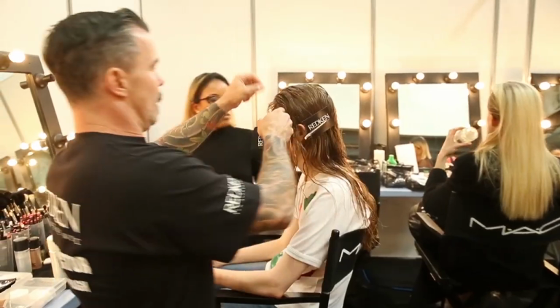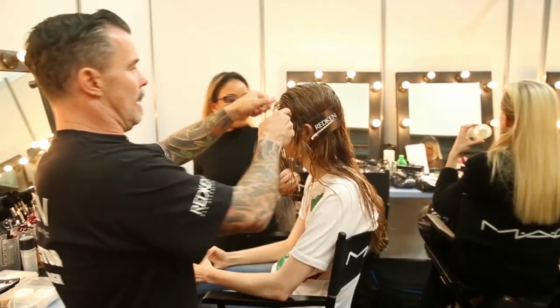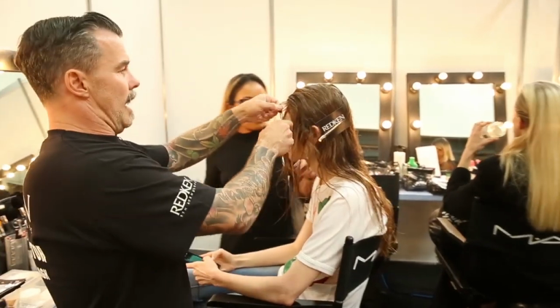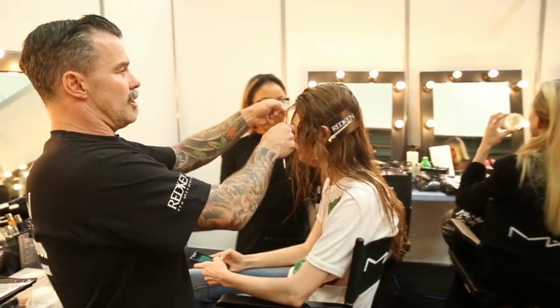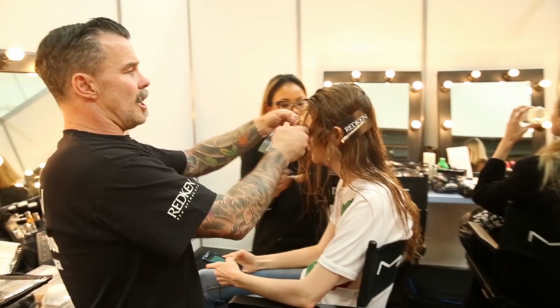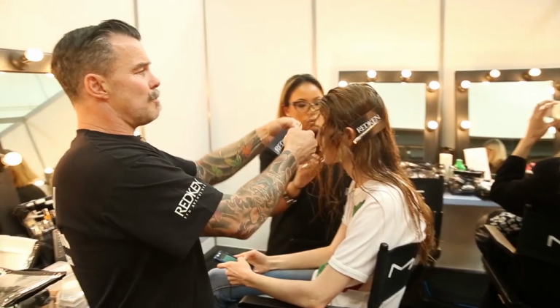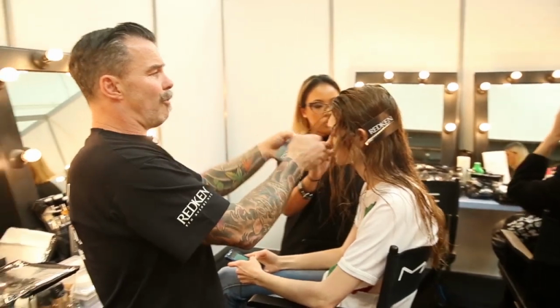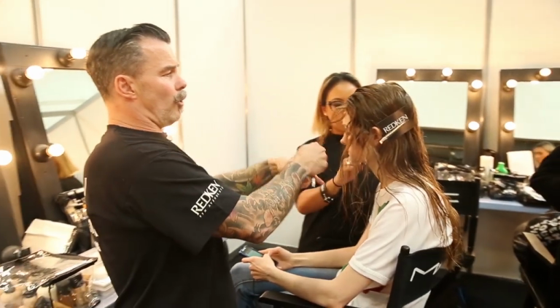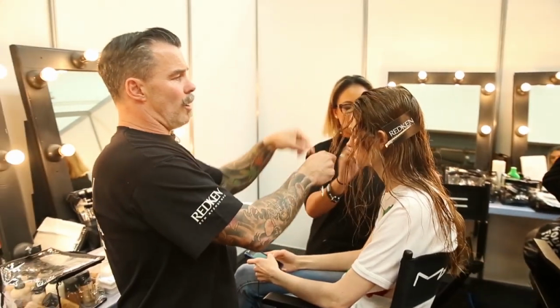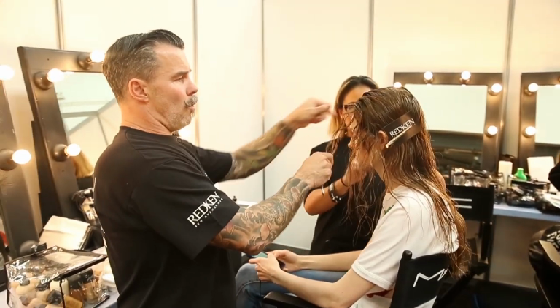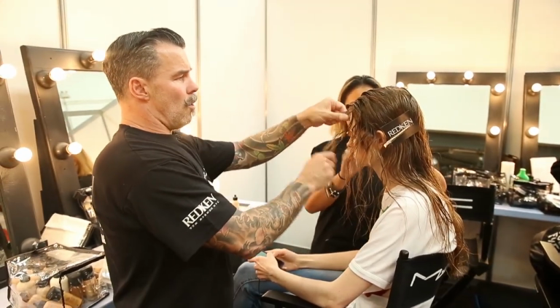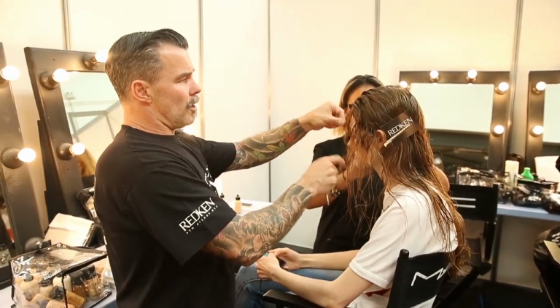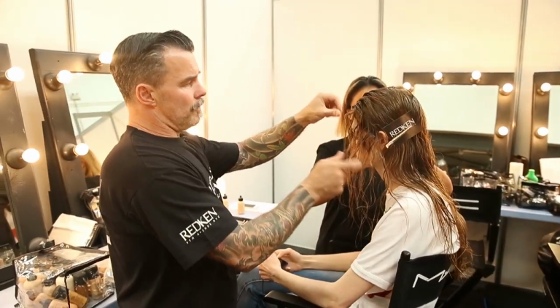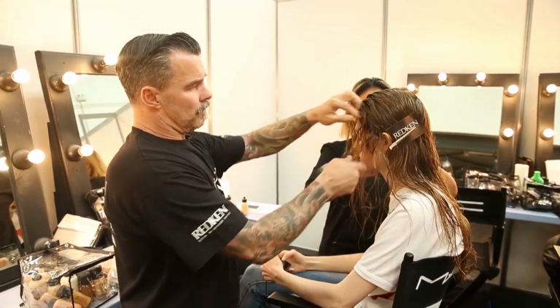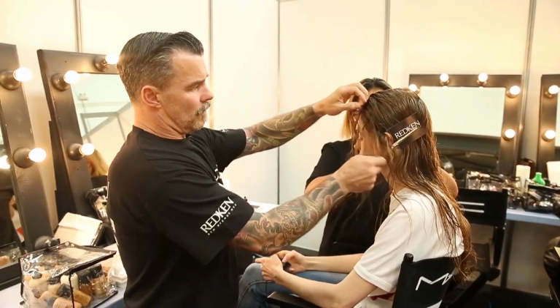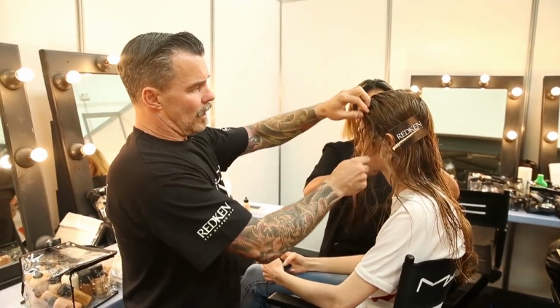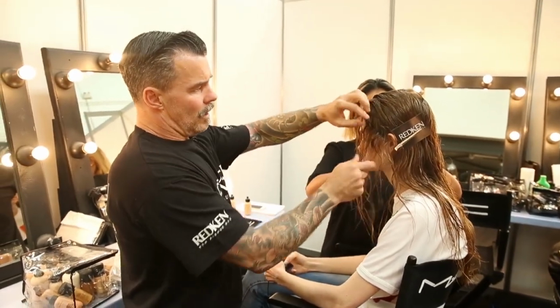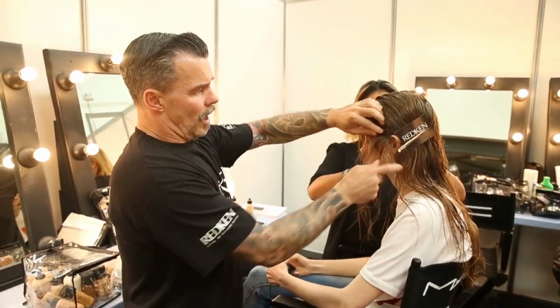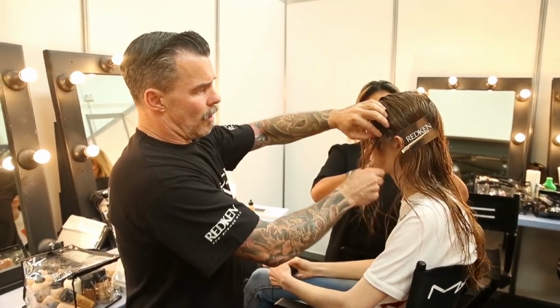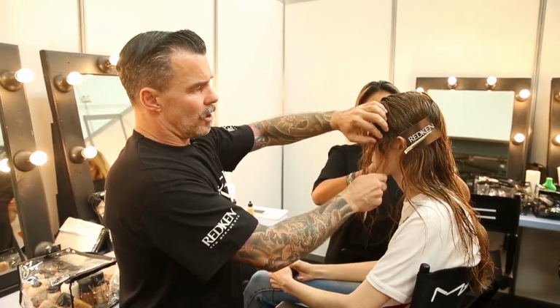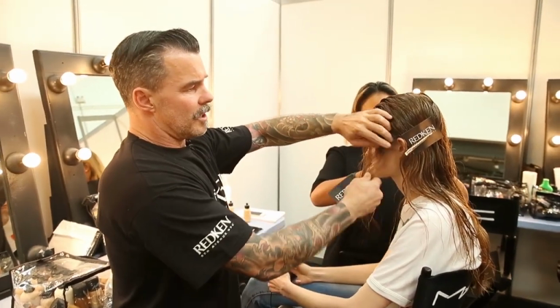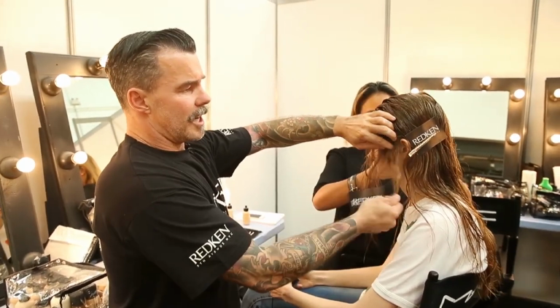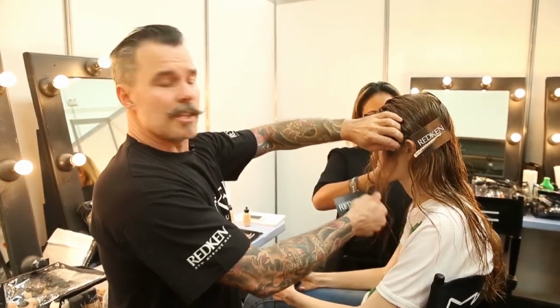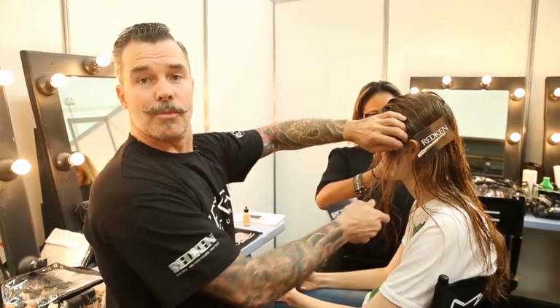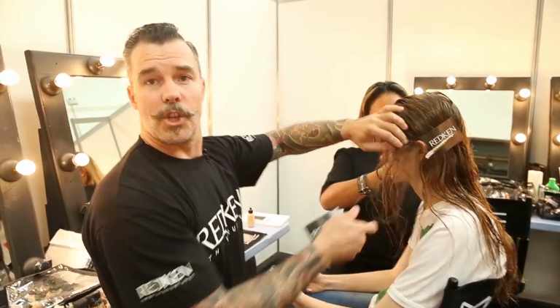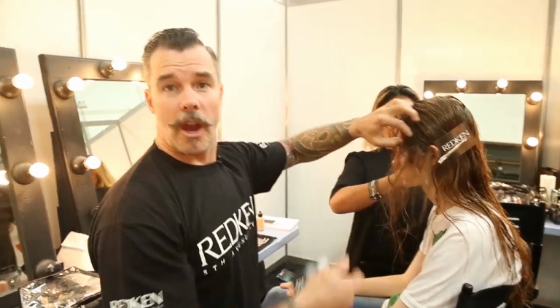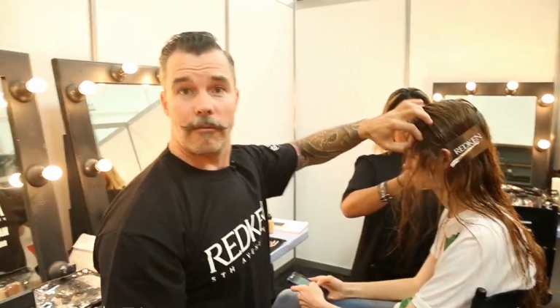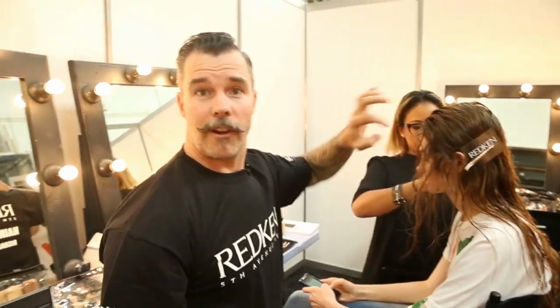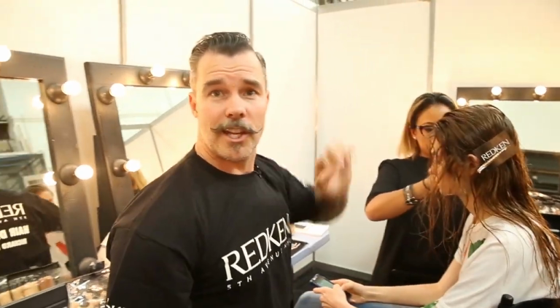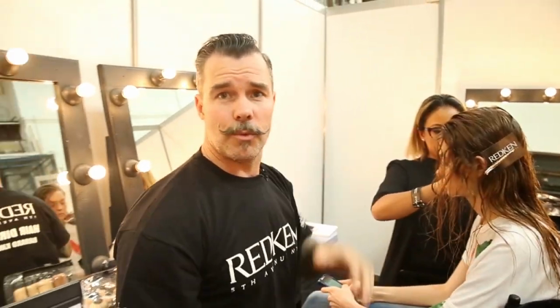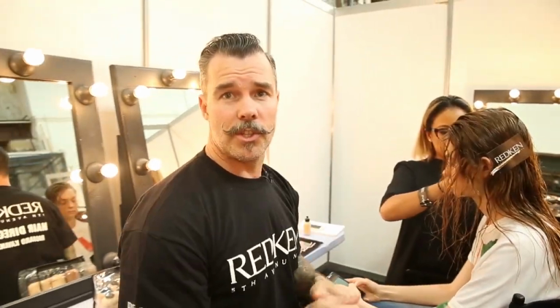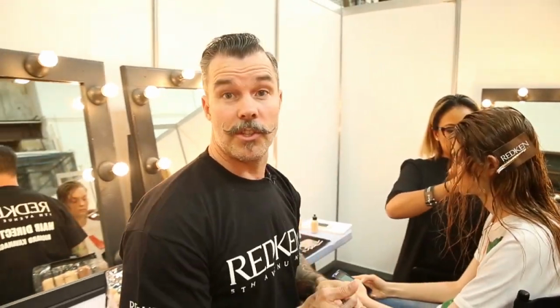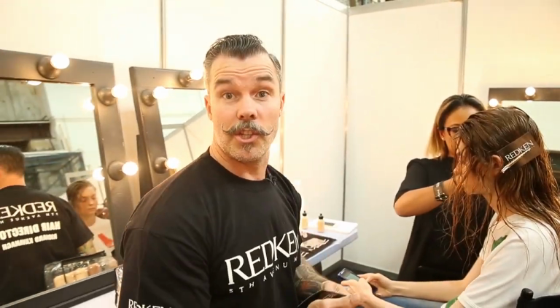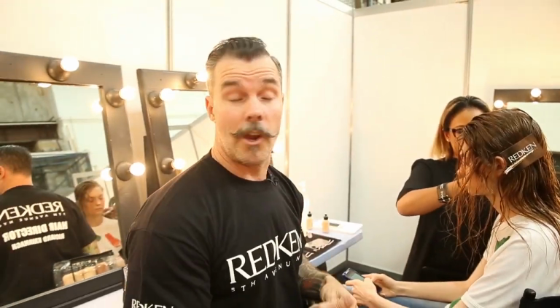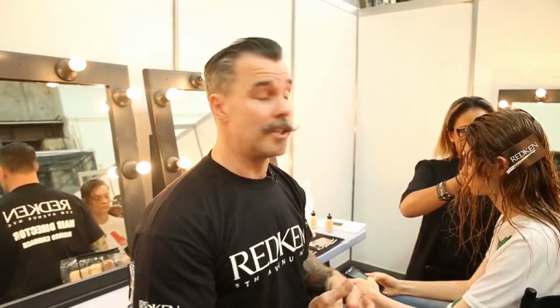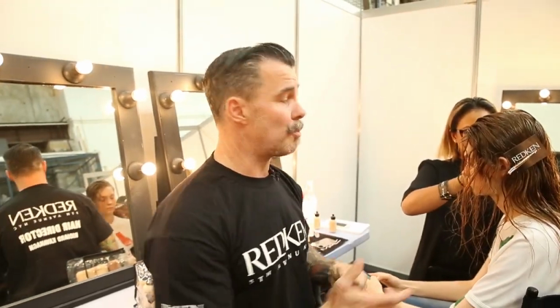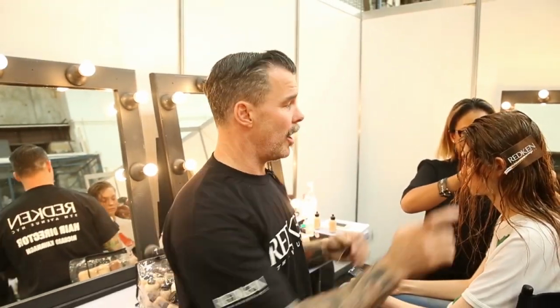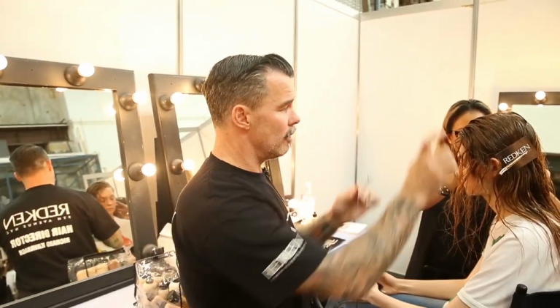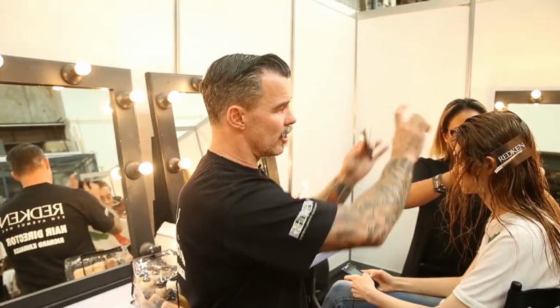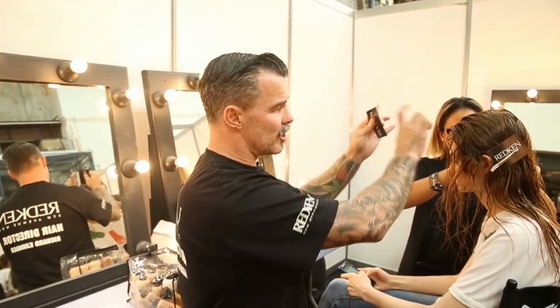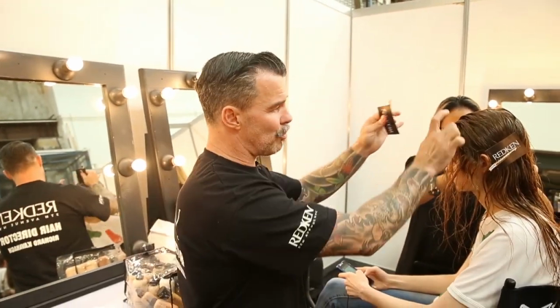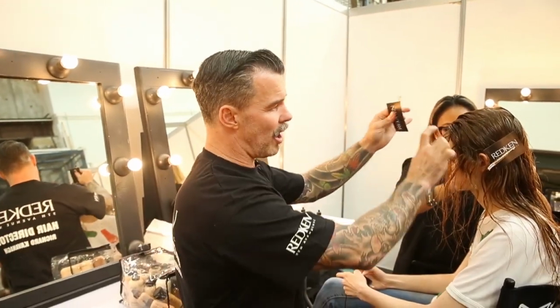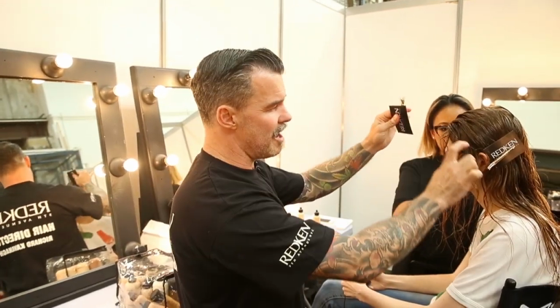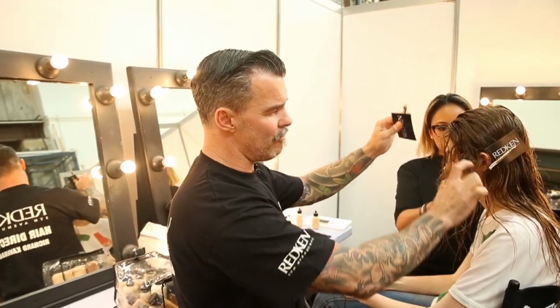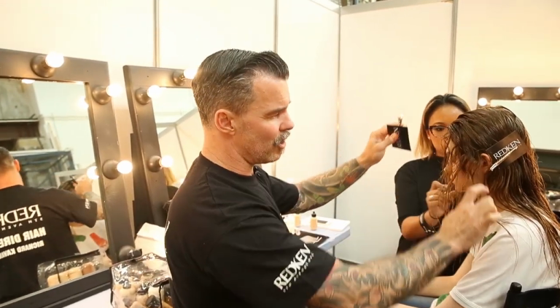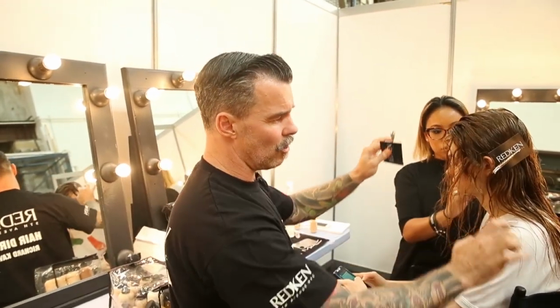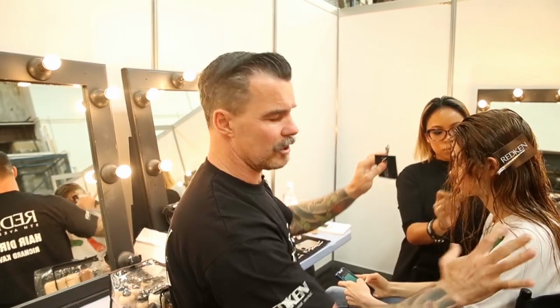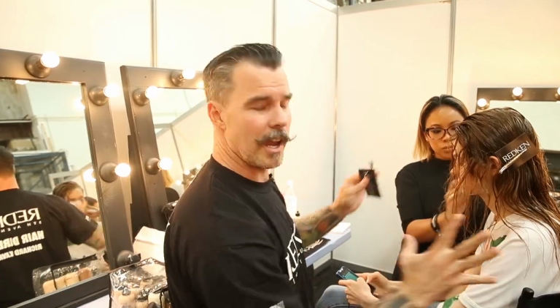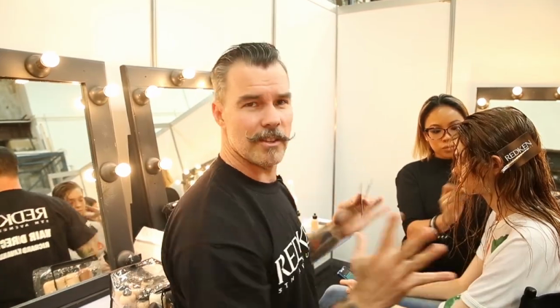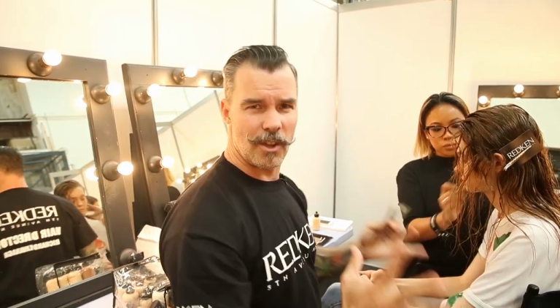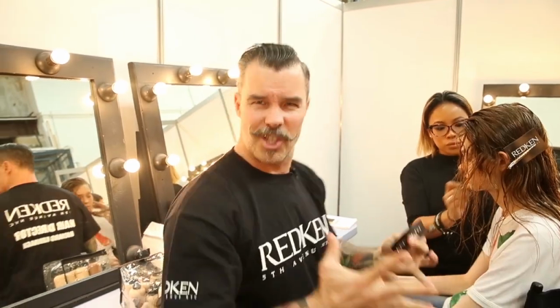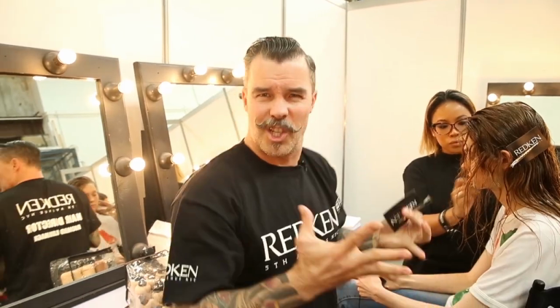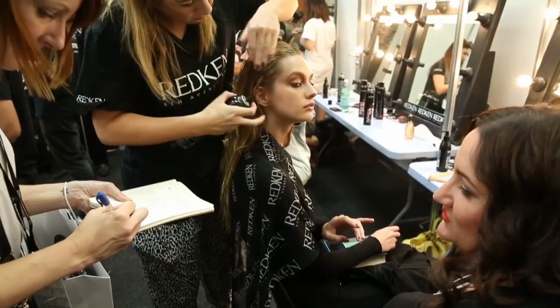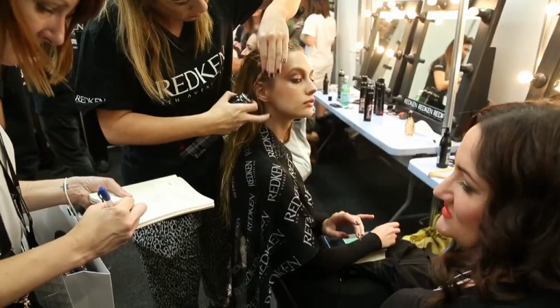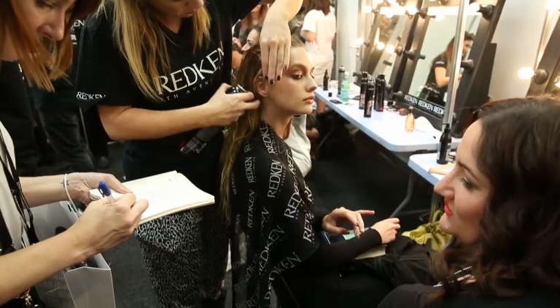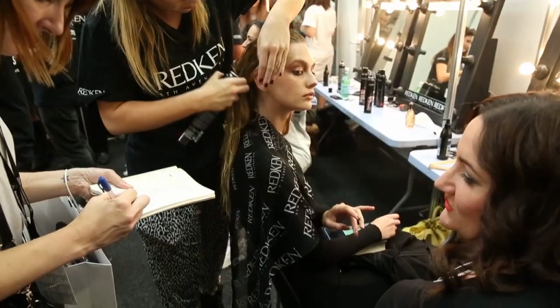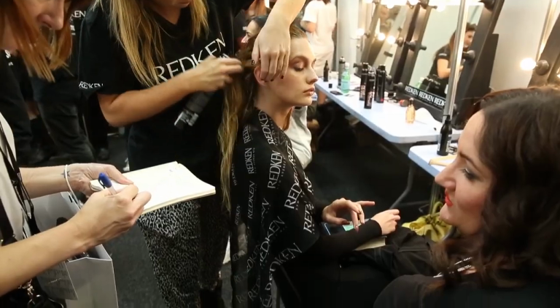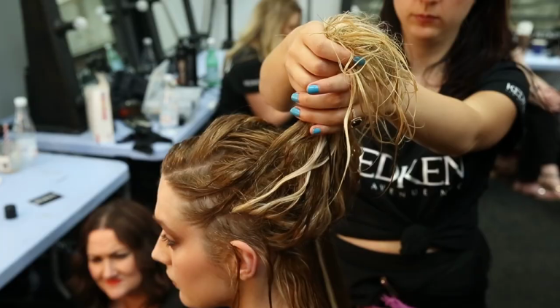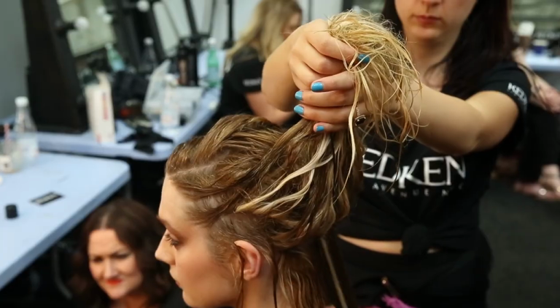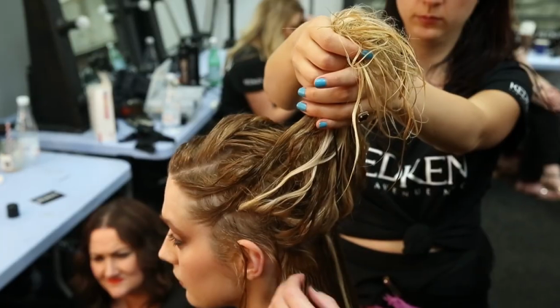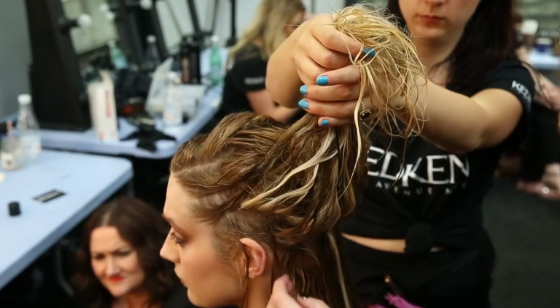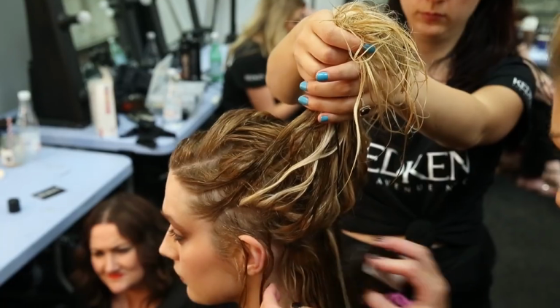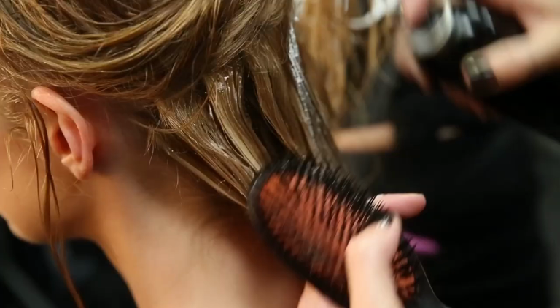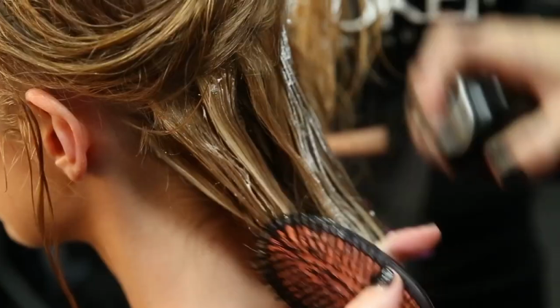Just before they walk, I'm going to take some shine flash, which is a shine spray, and I'm going to spray every girl down so that she's super high shine glassy.